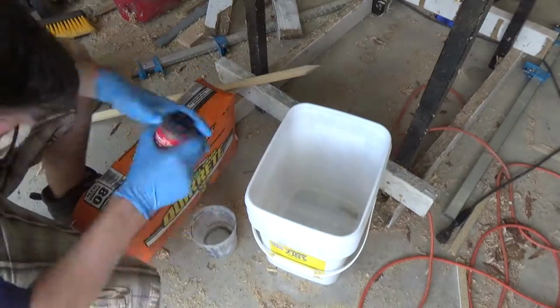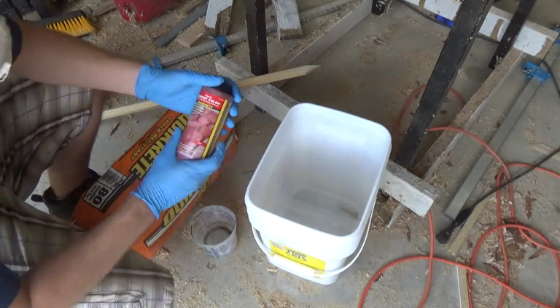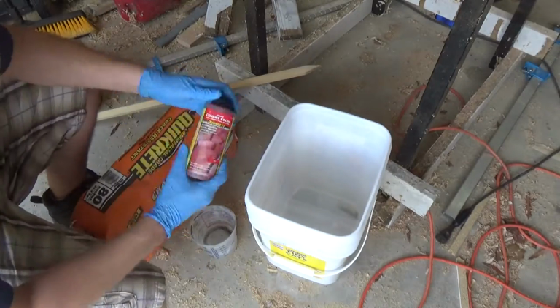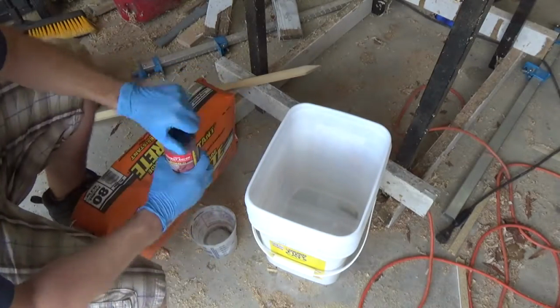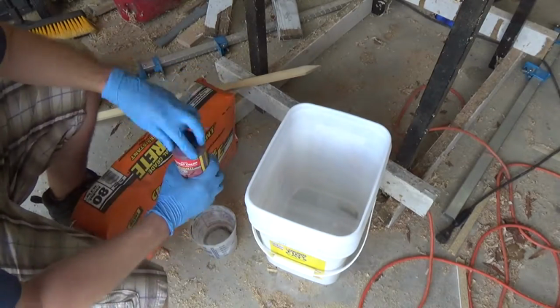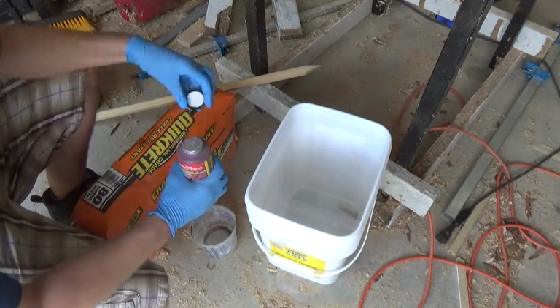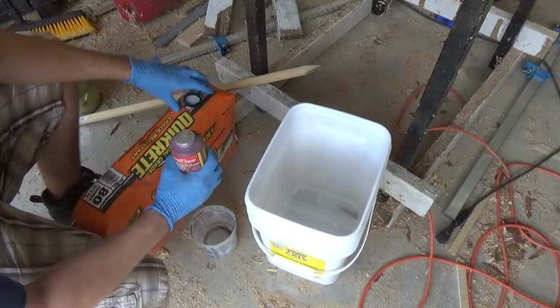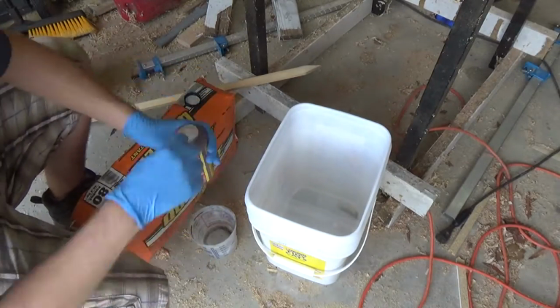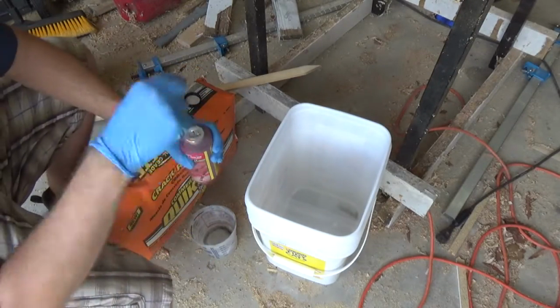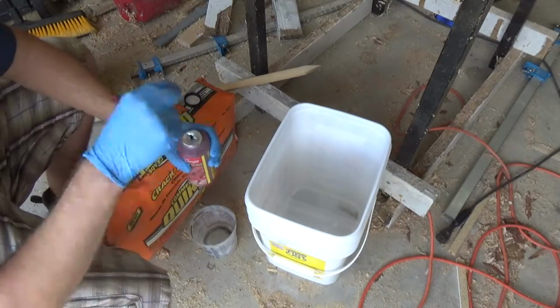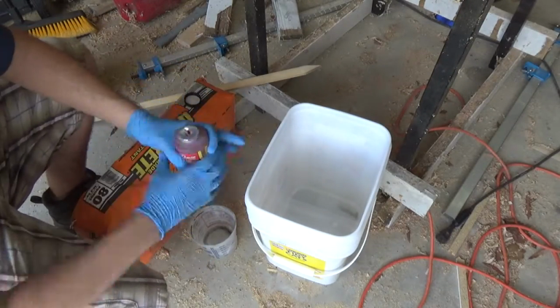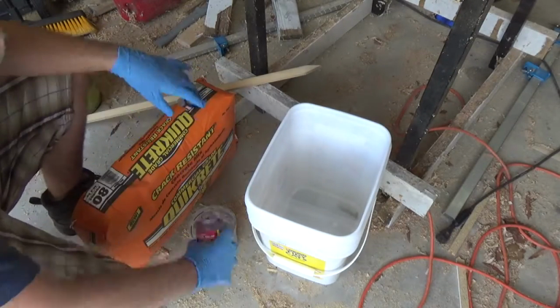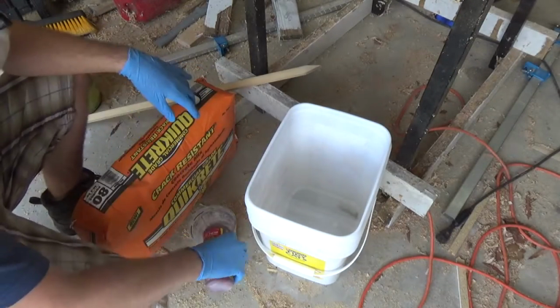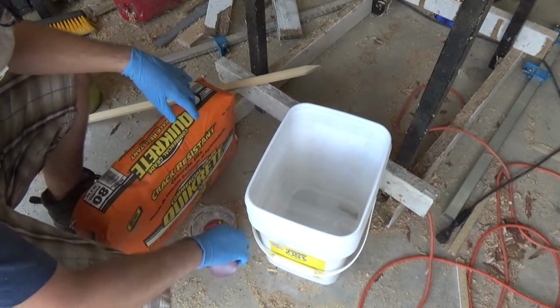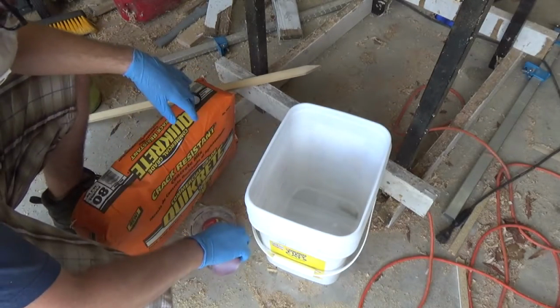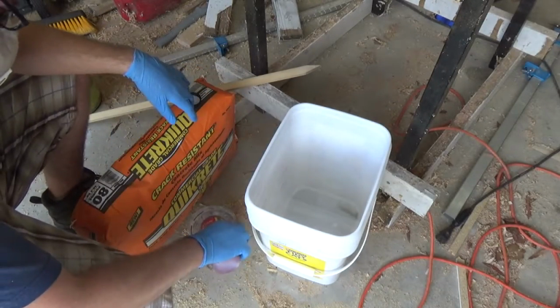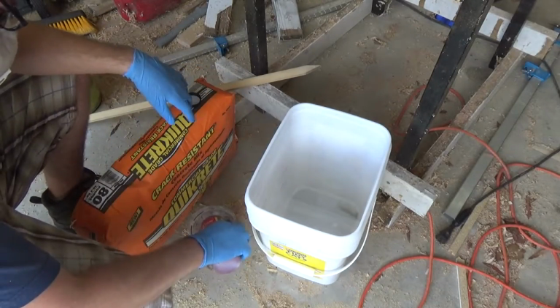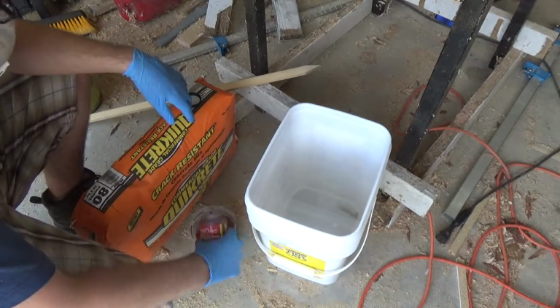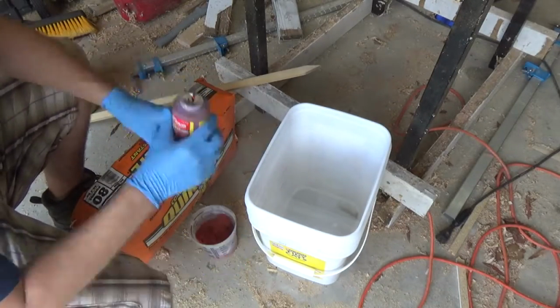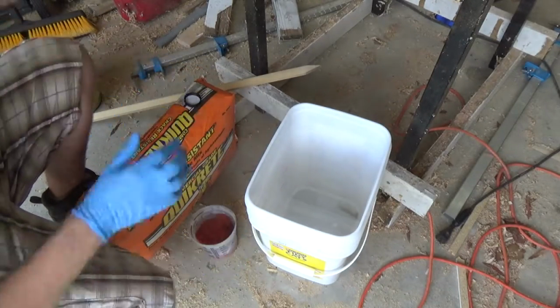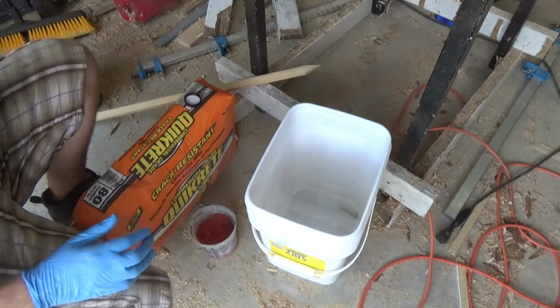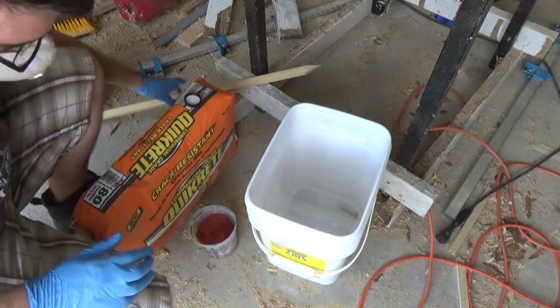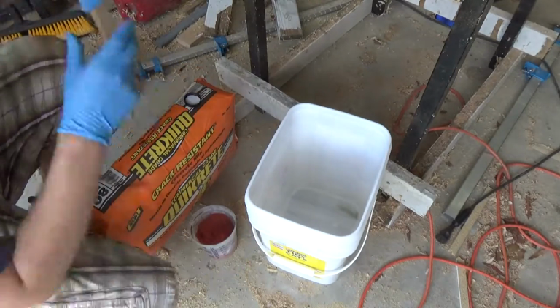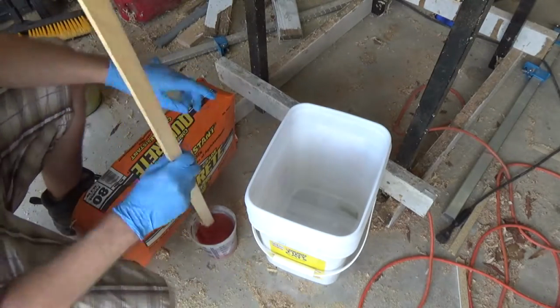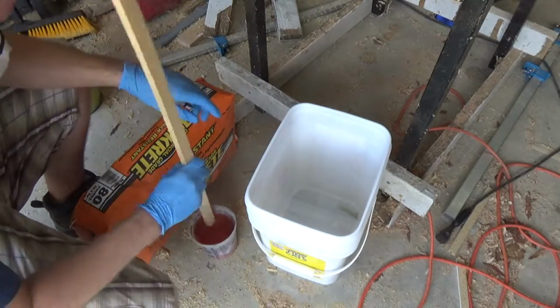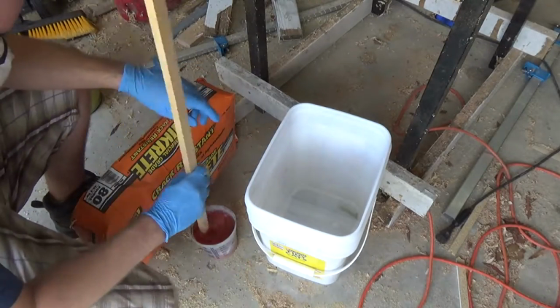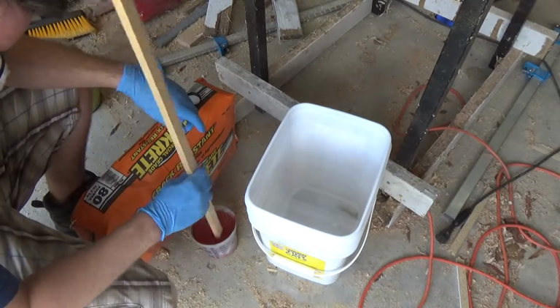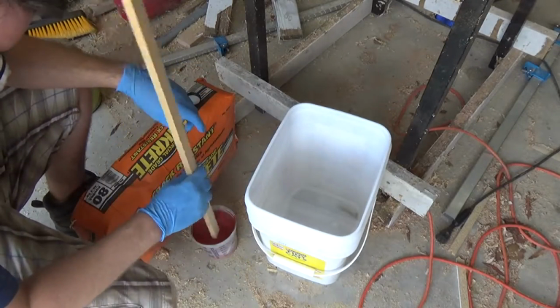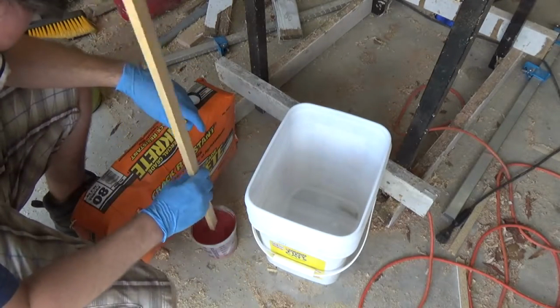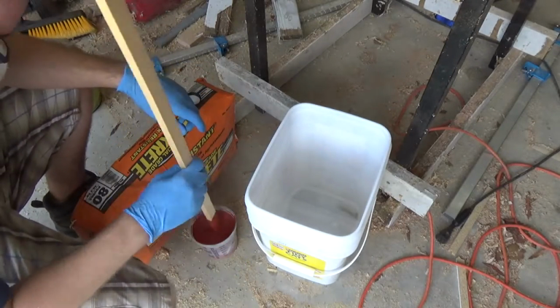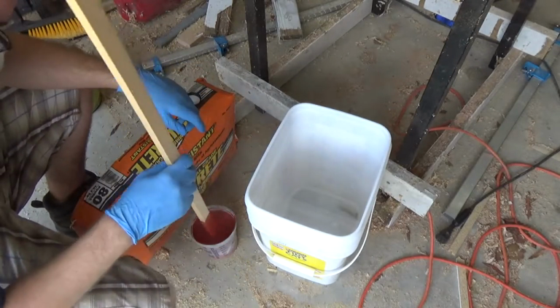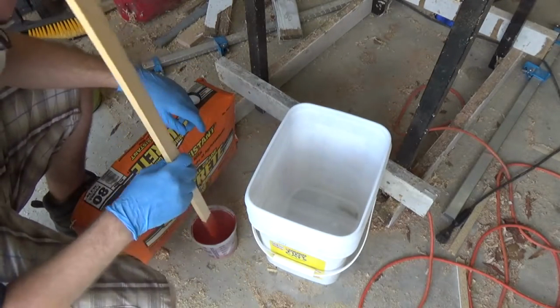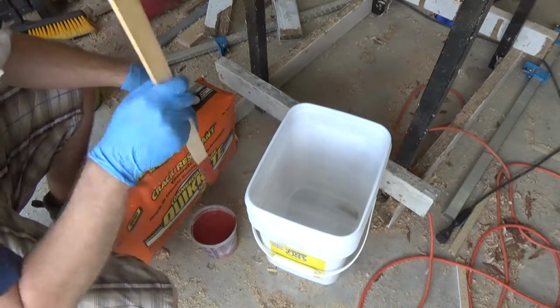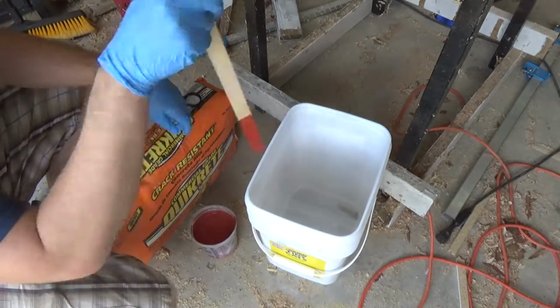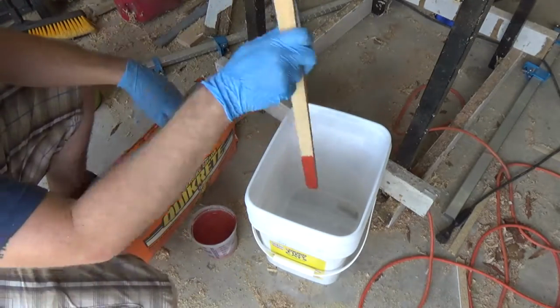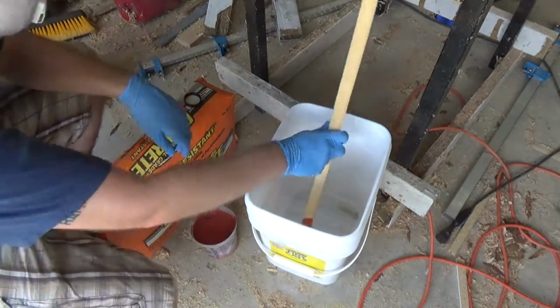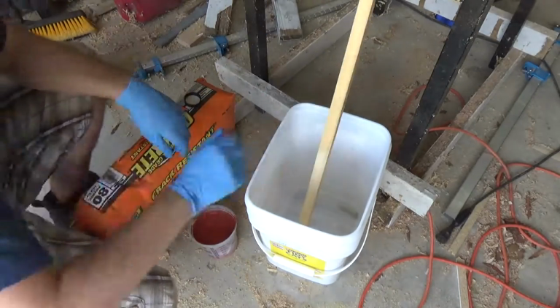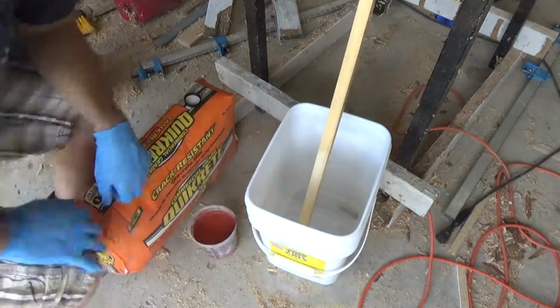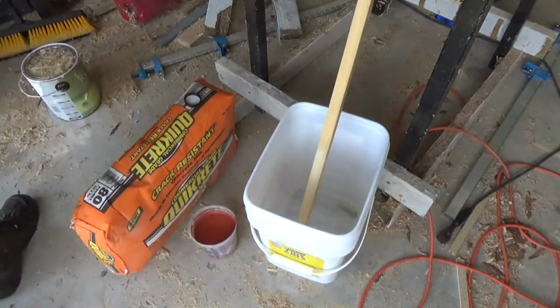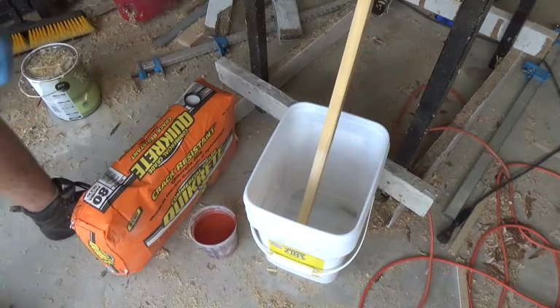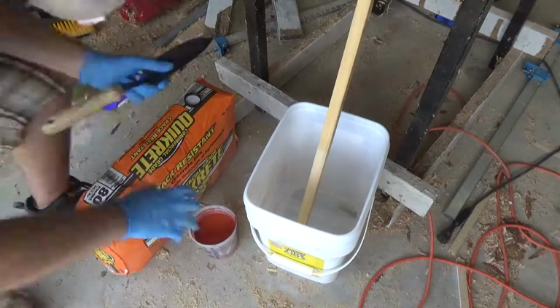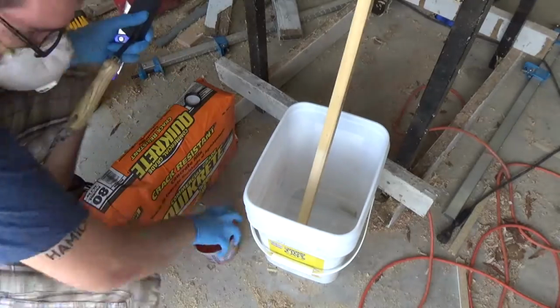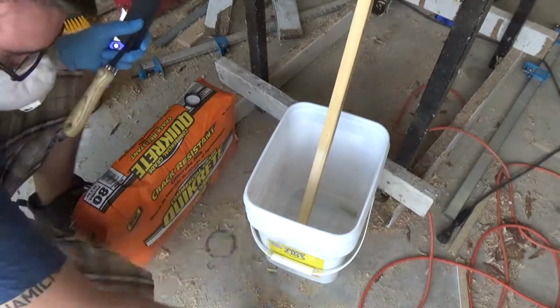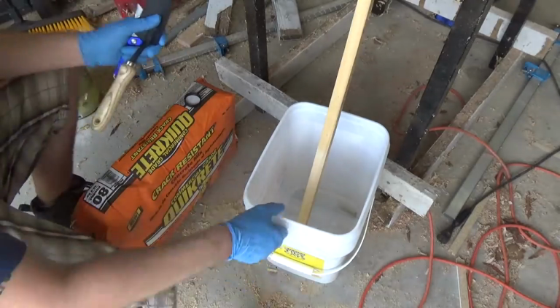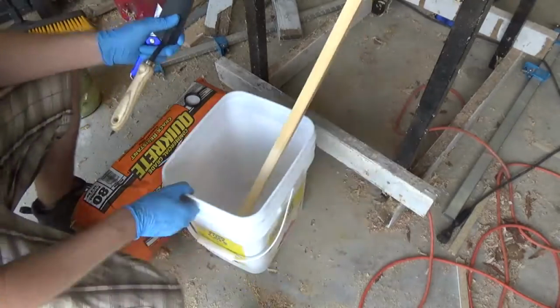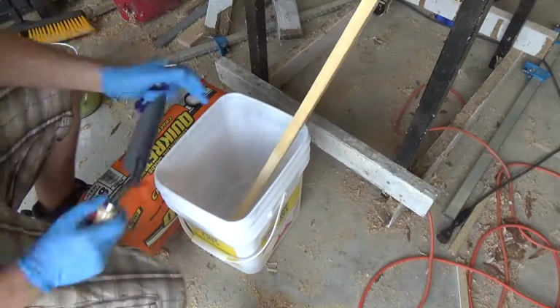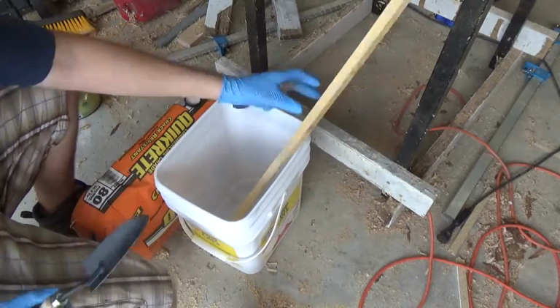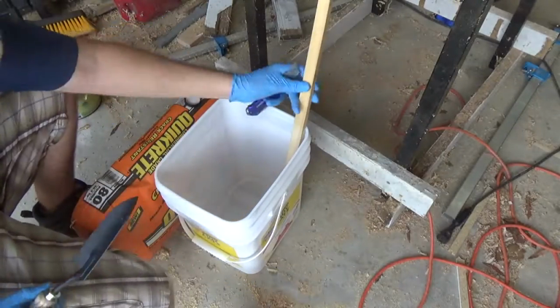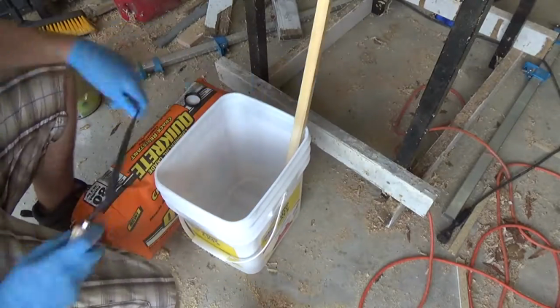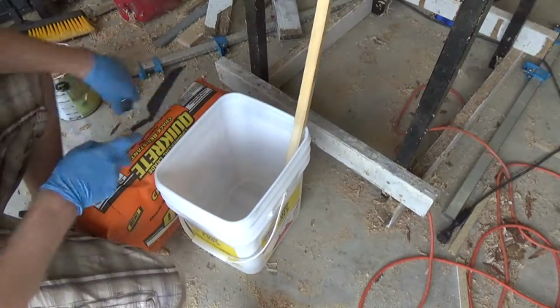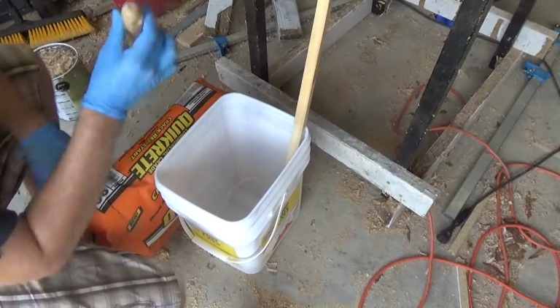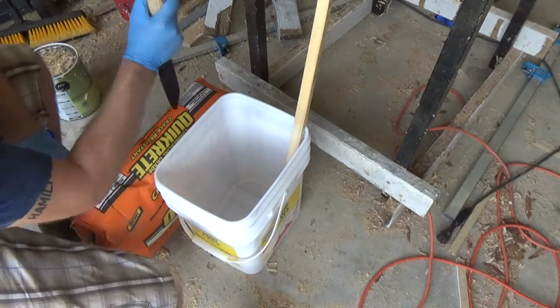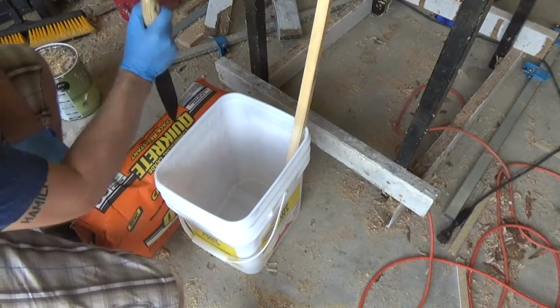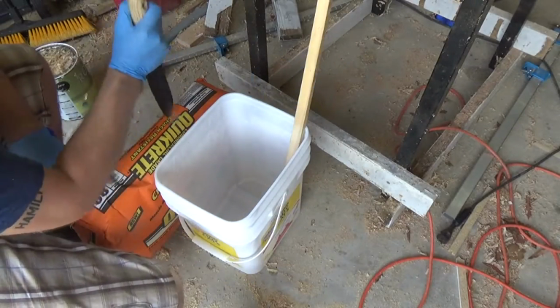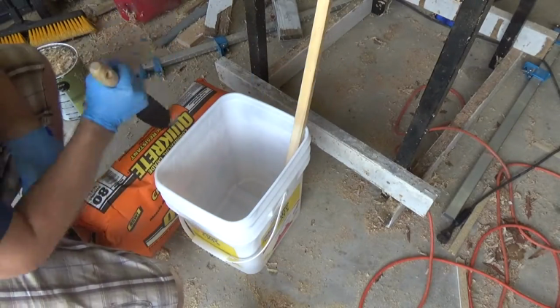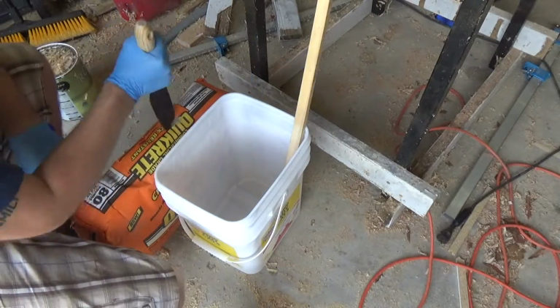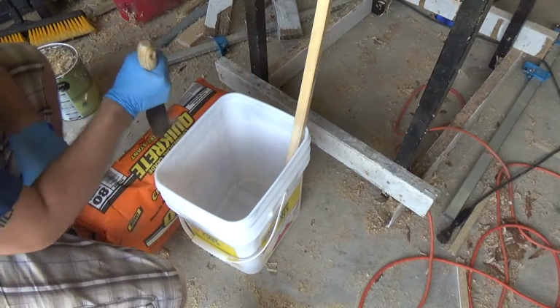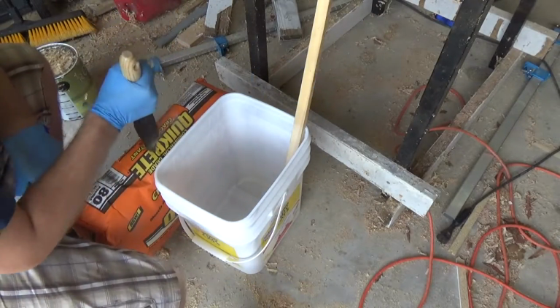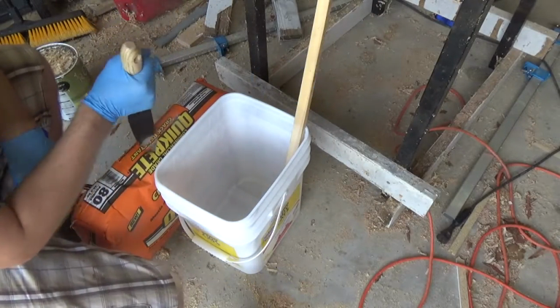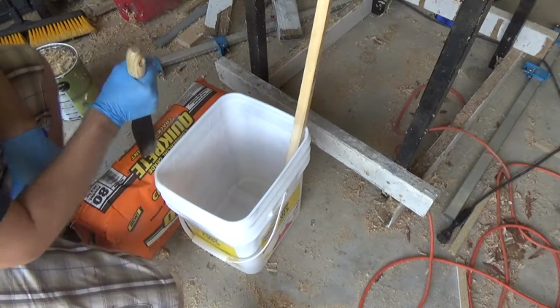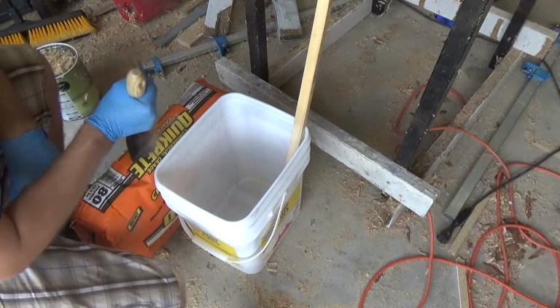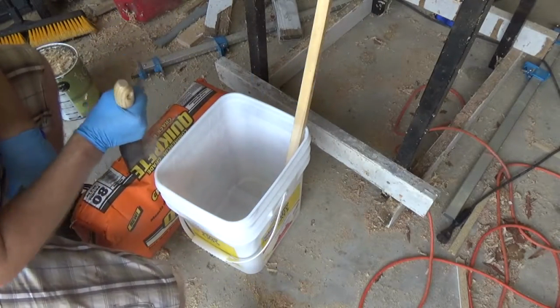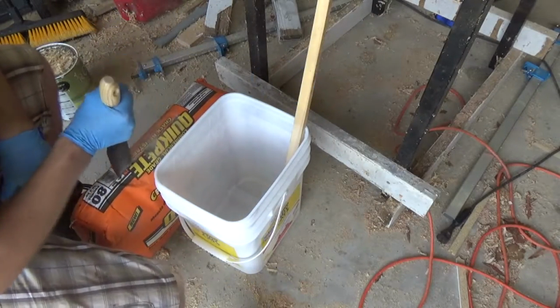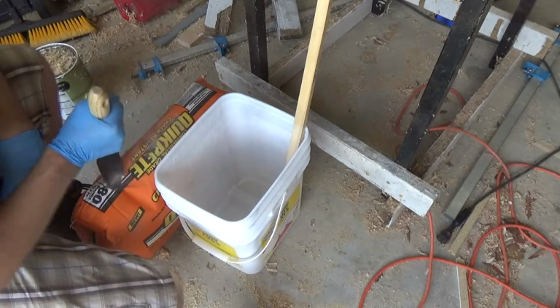The floors and the walls of the birdhouse are going to be red, so I'm mixing the red dye in with the water before I mix it with the concrete.